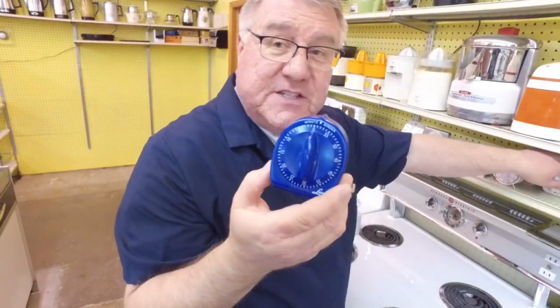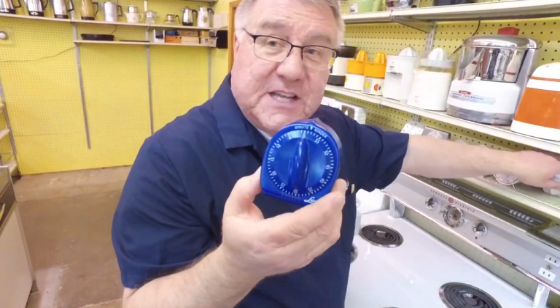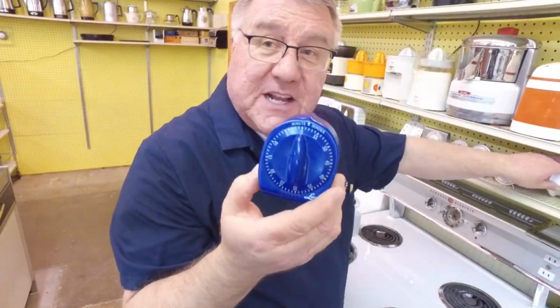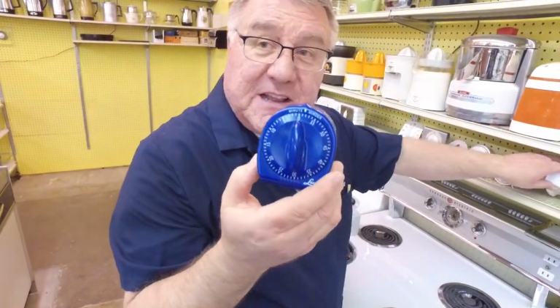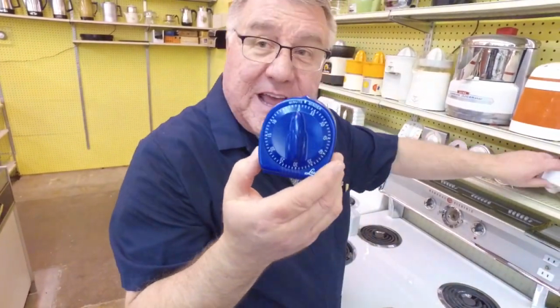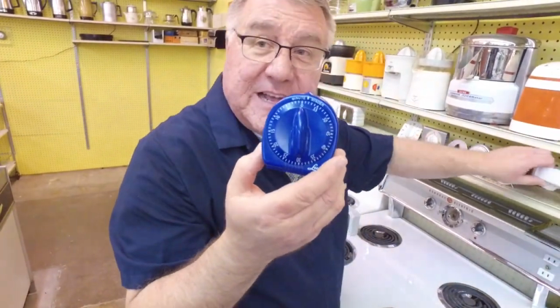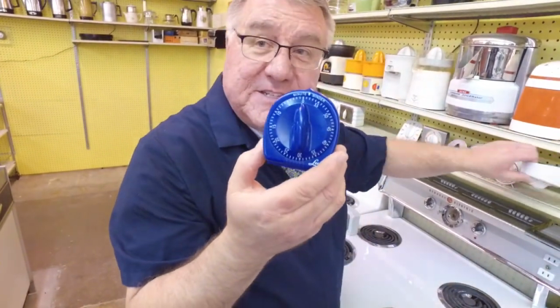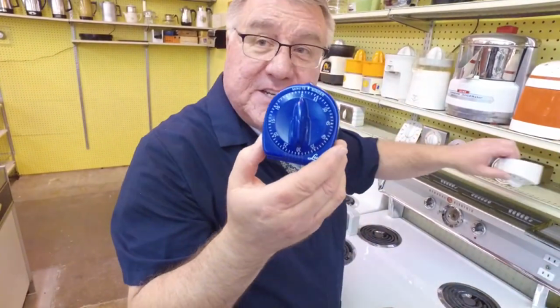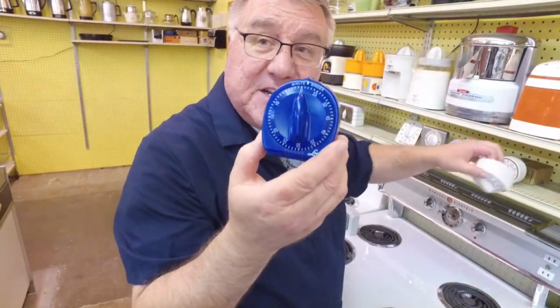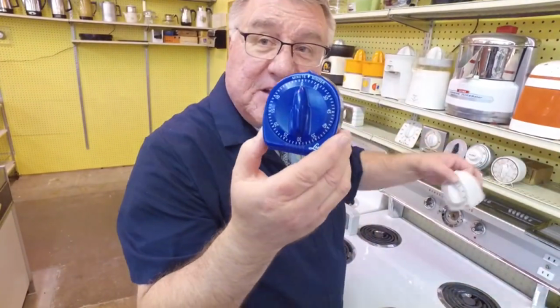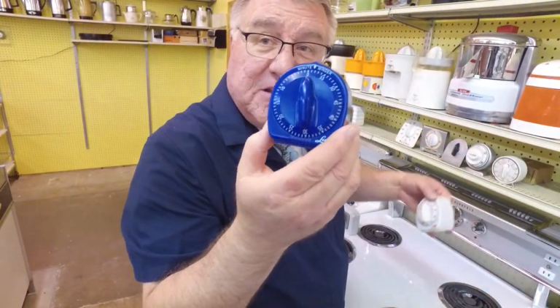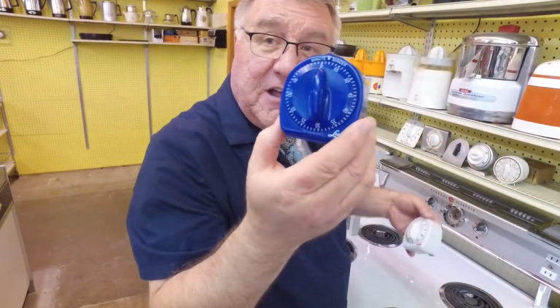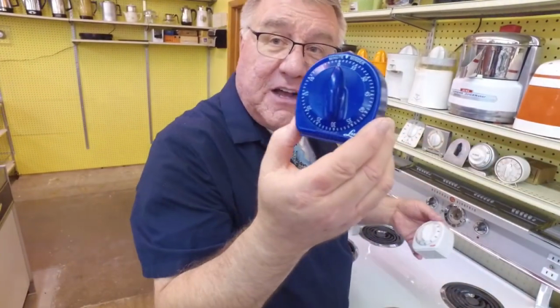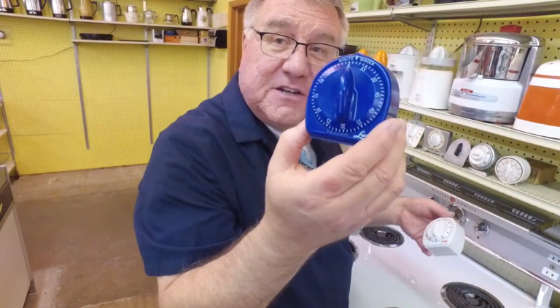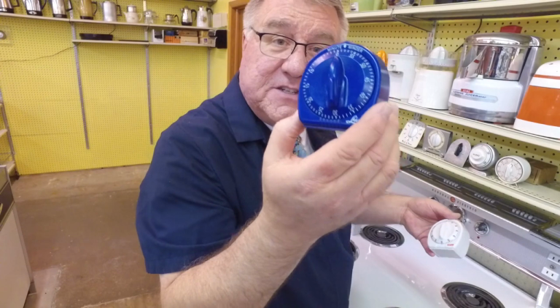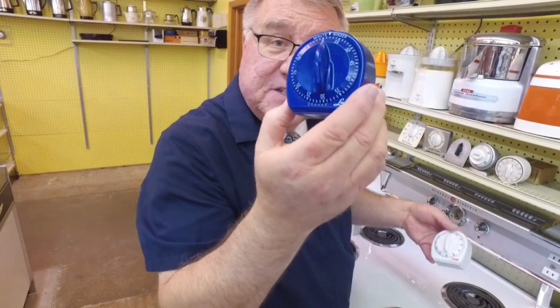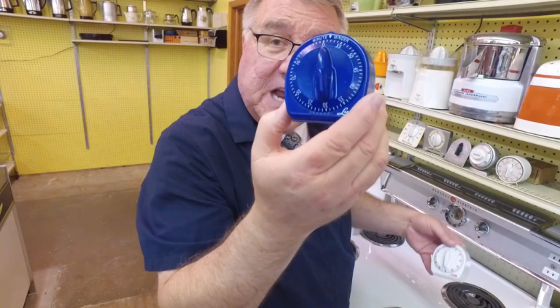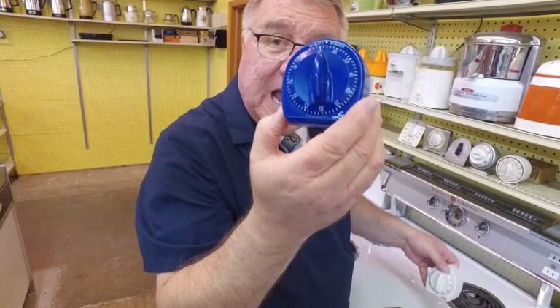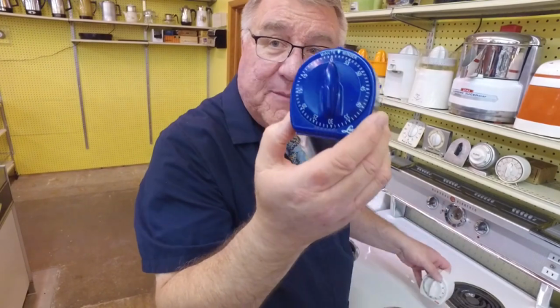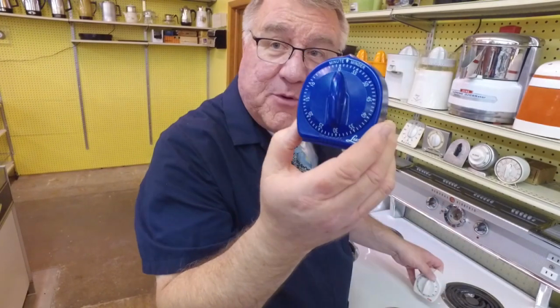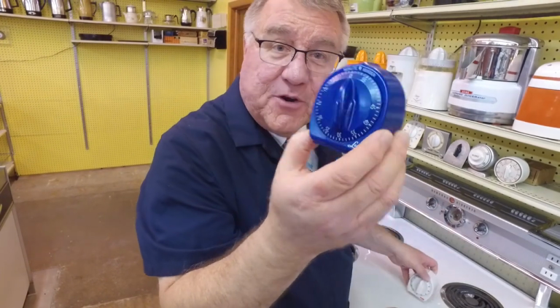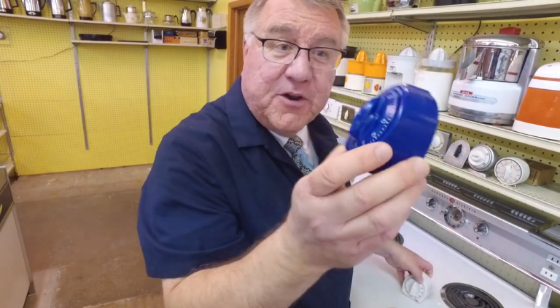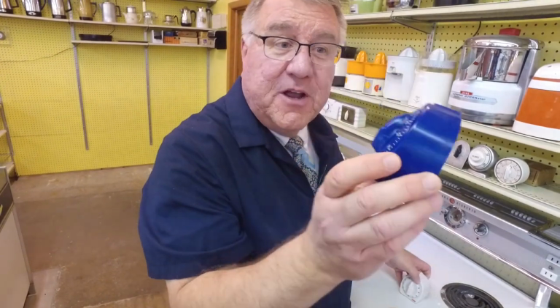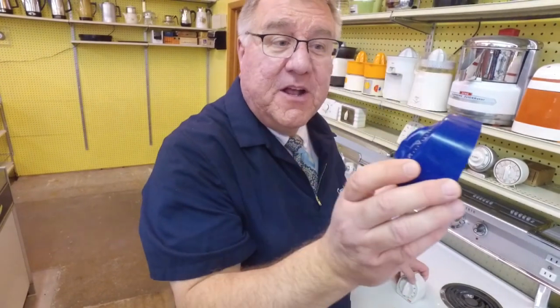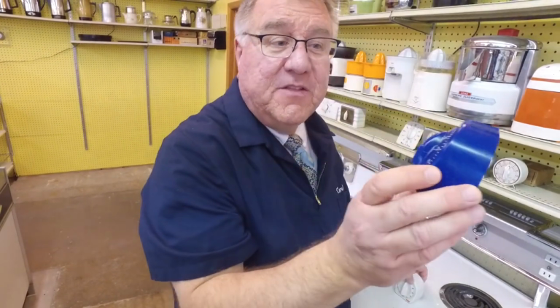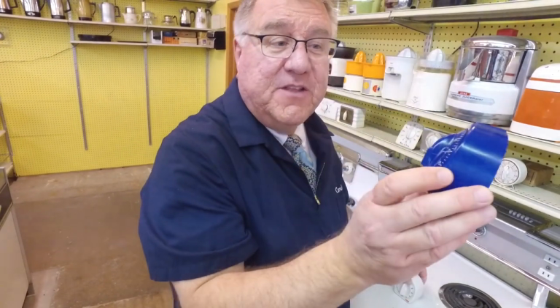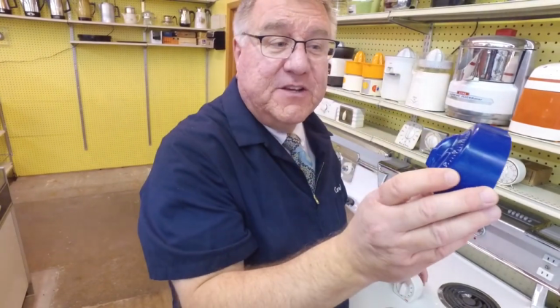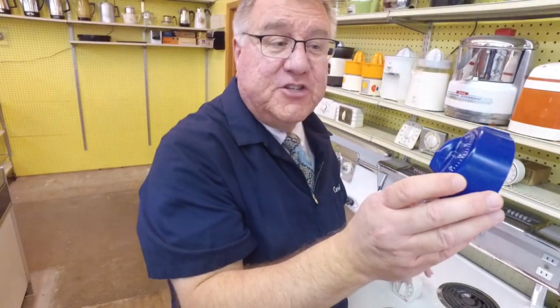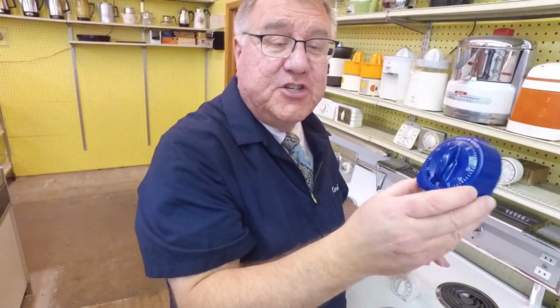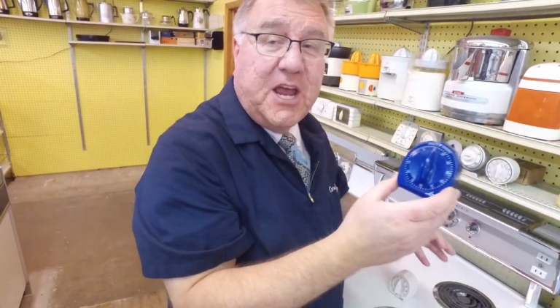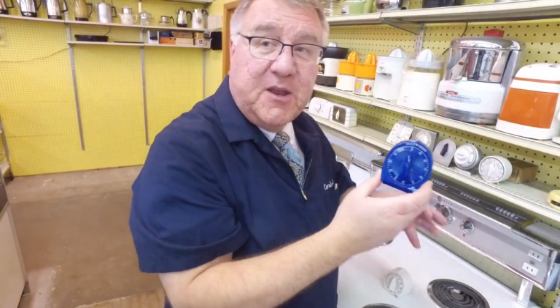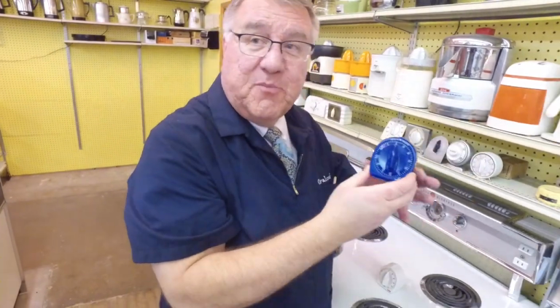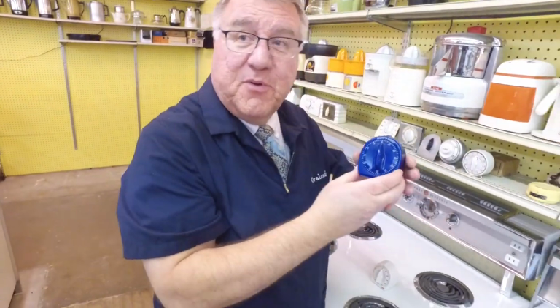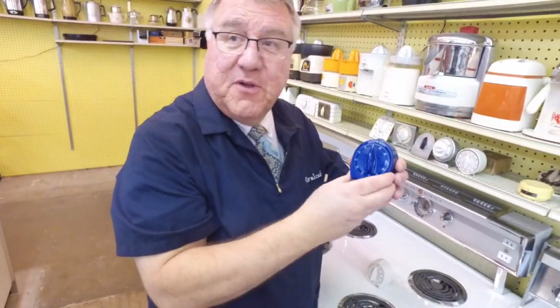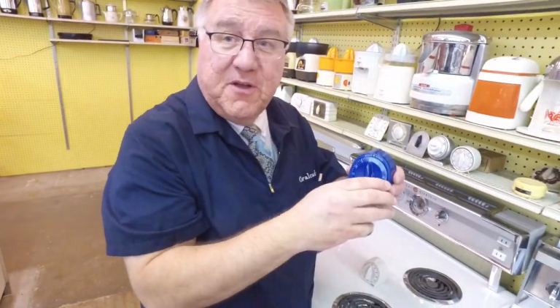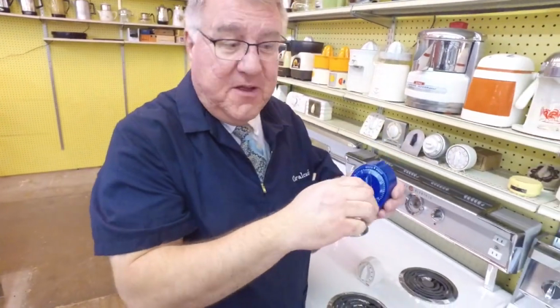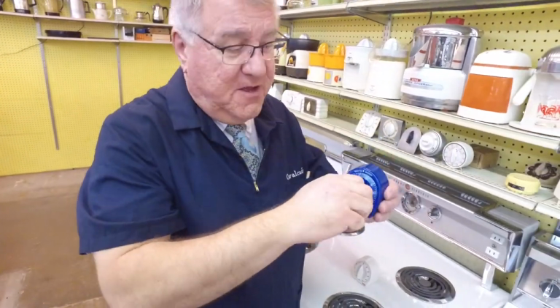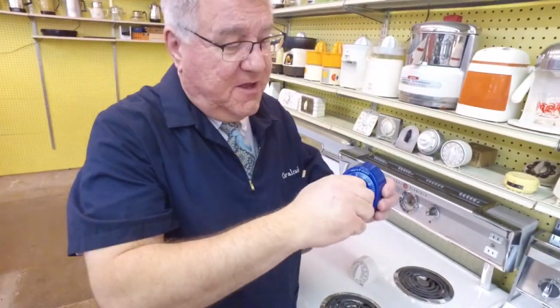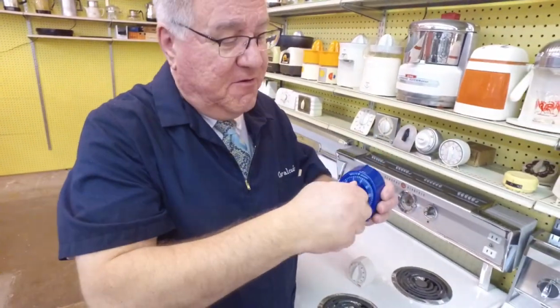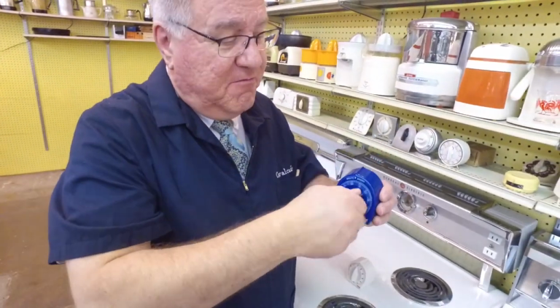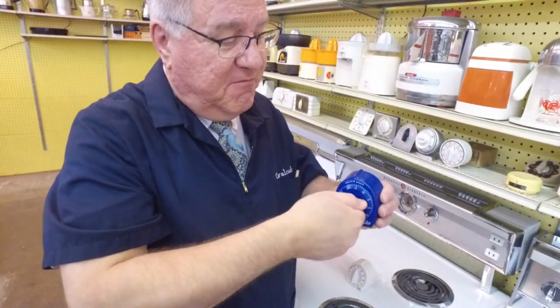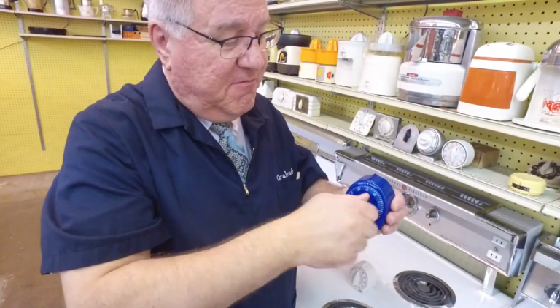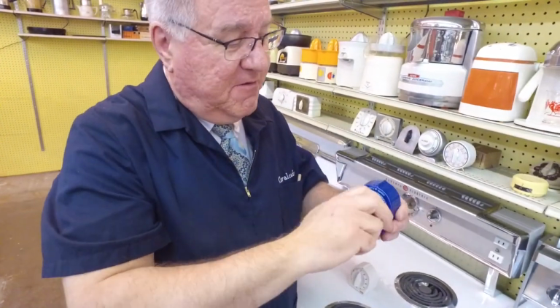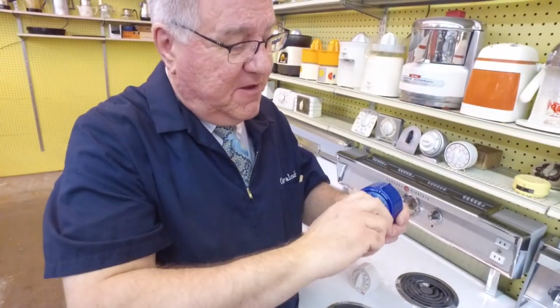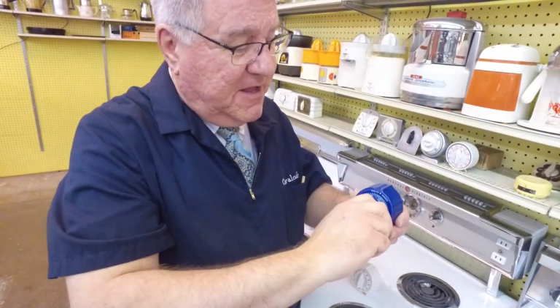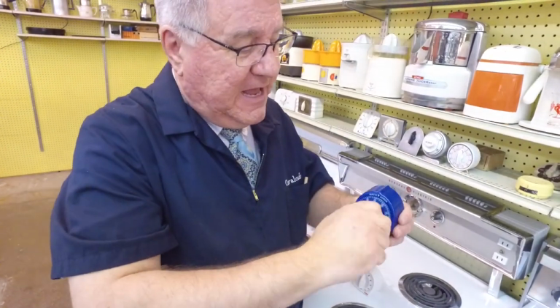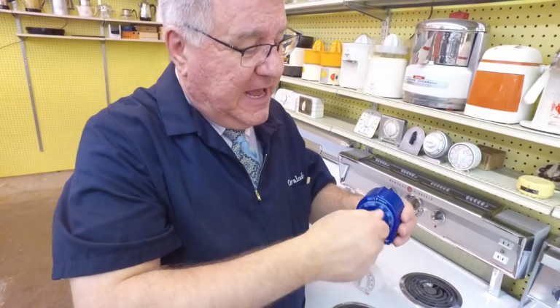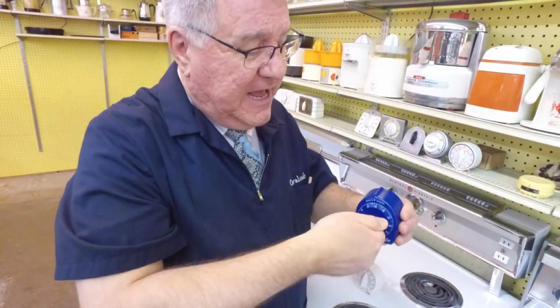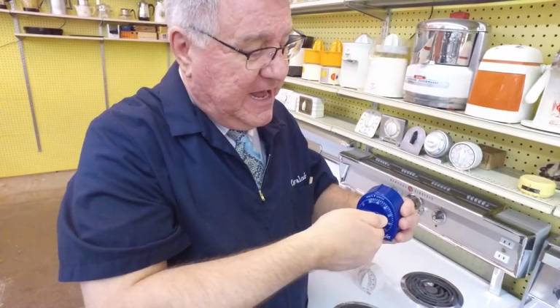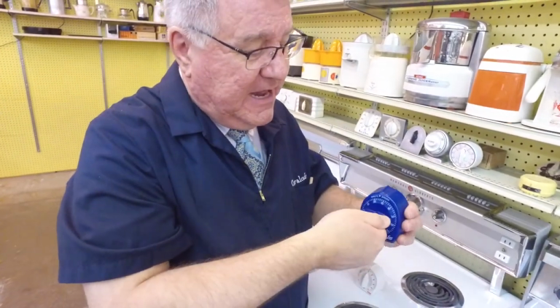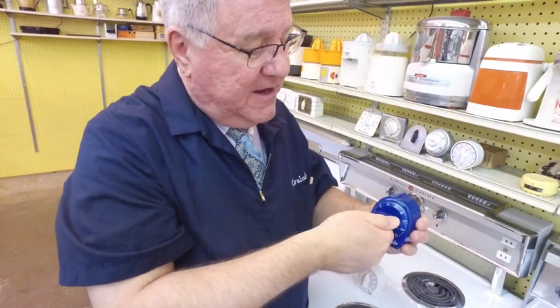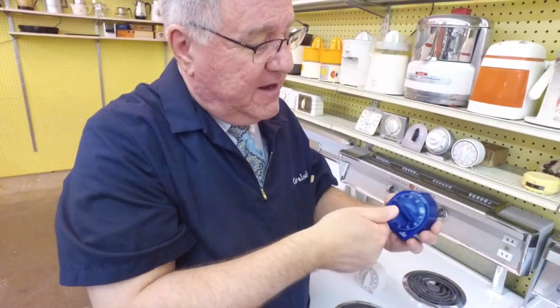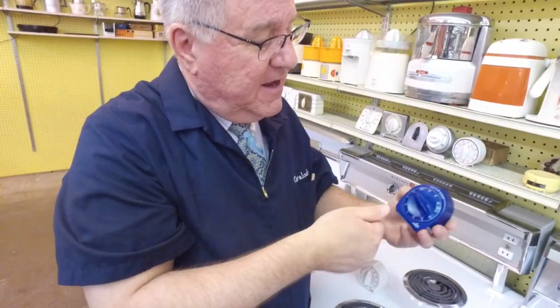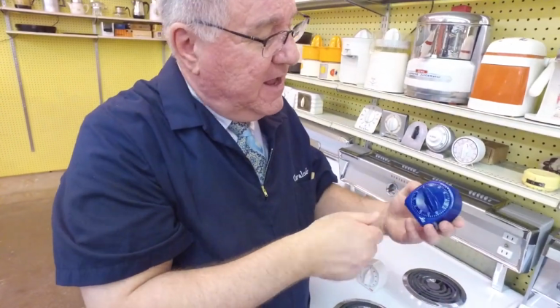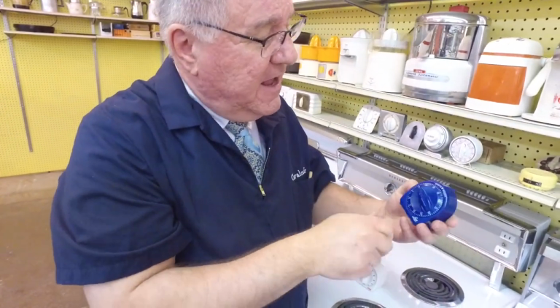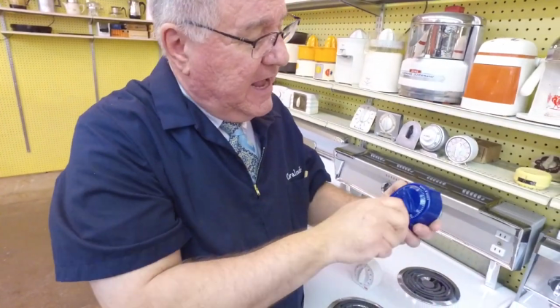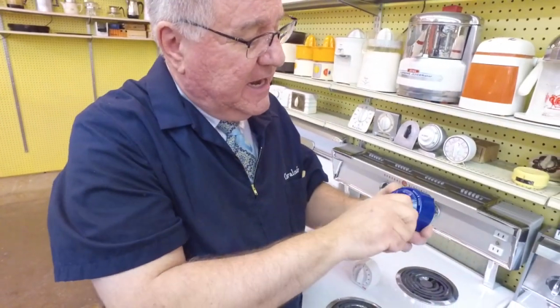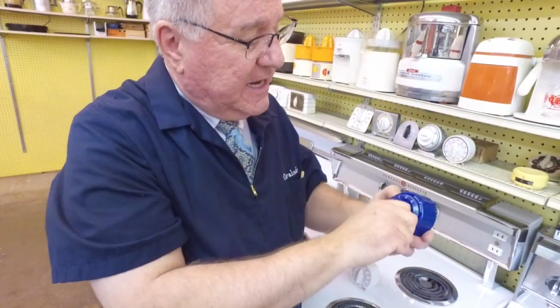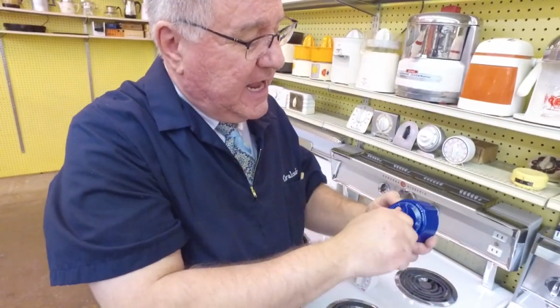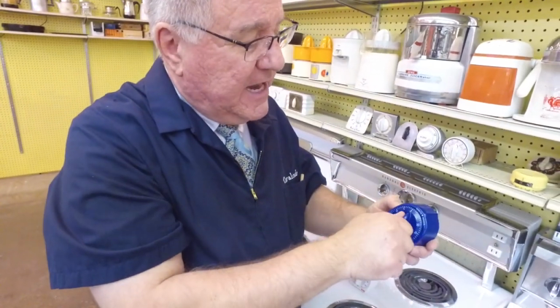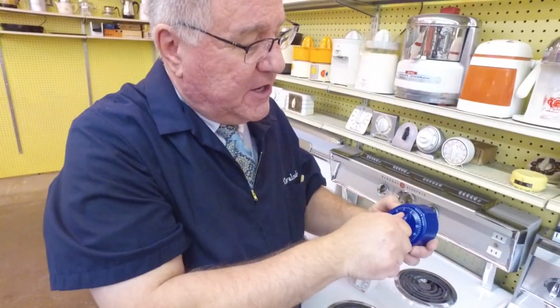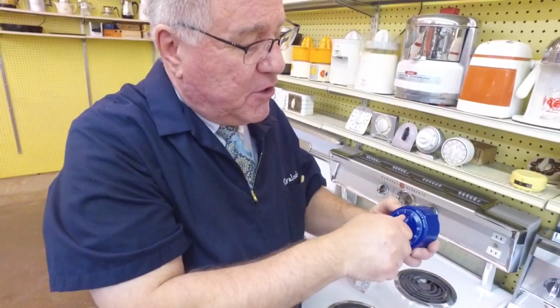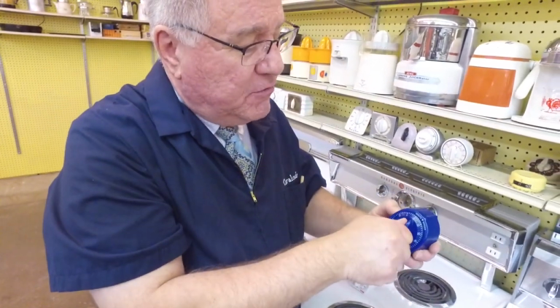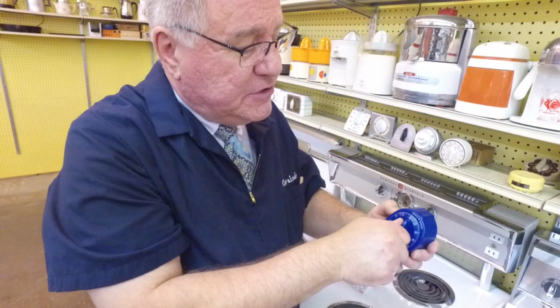Here's the classic Luxe timer — it's blue! They still make this shape, and you often see them in white, but I've never seen a blue one like this. It goes up to an hour.